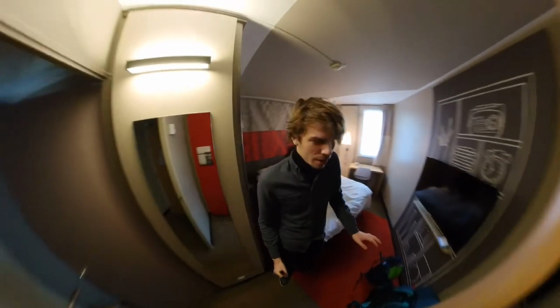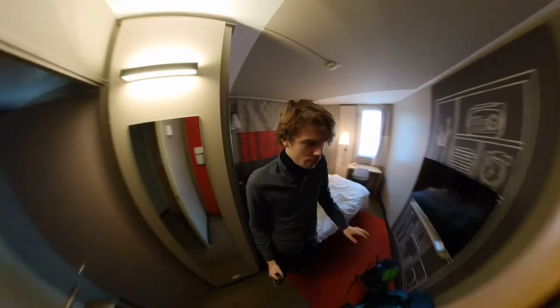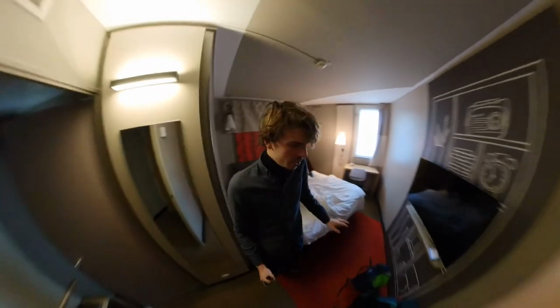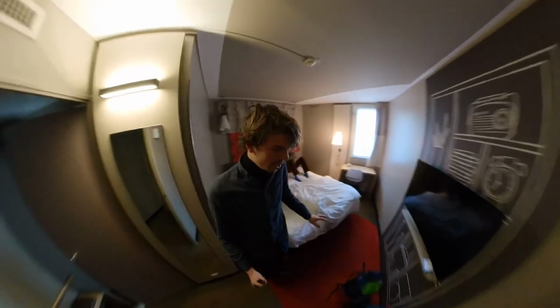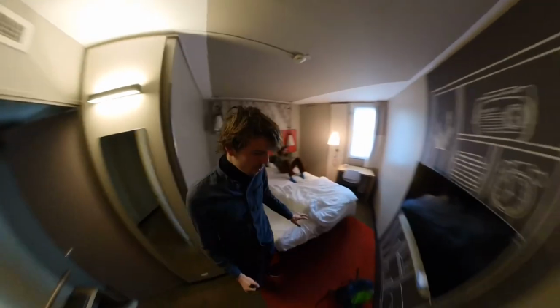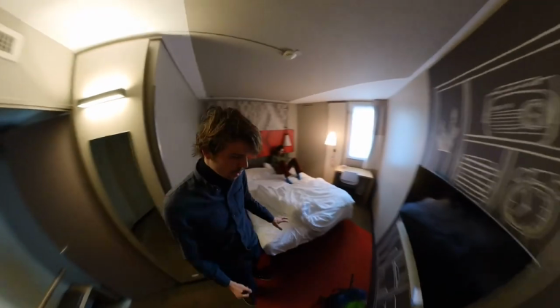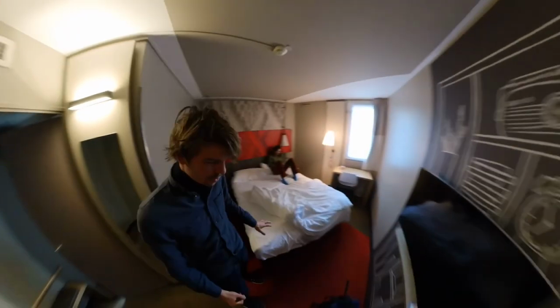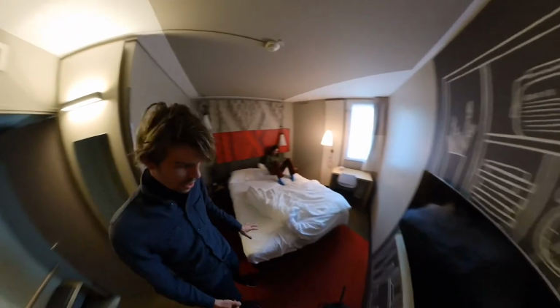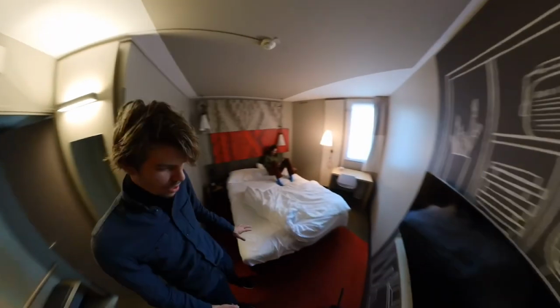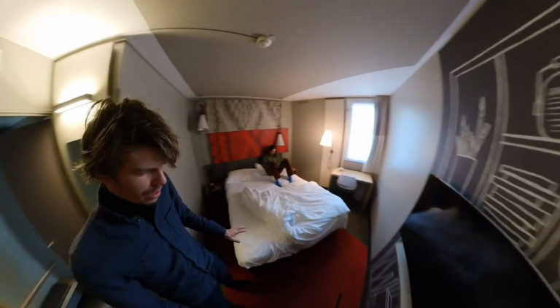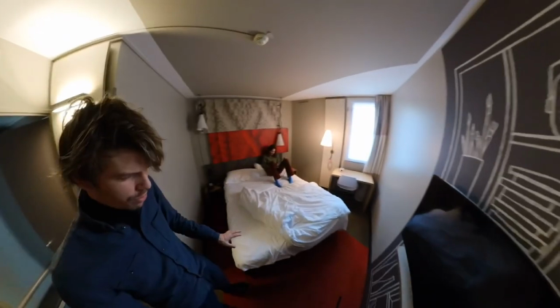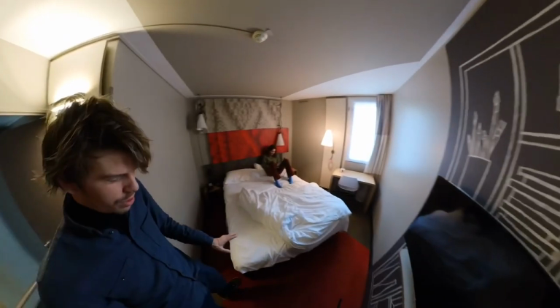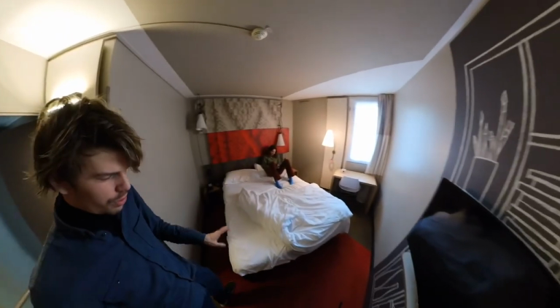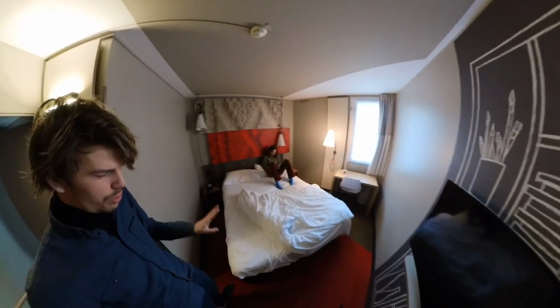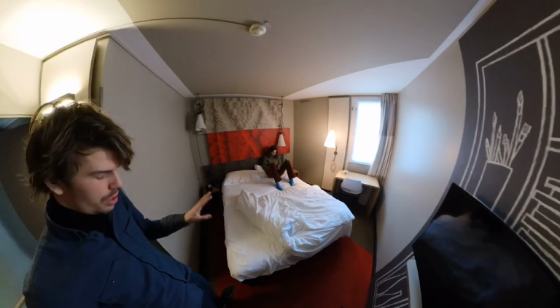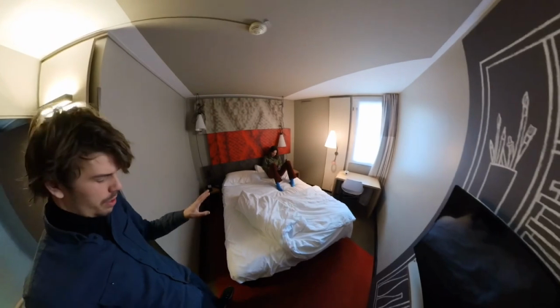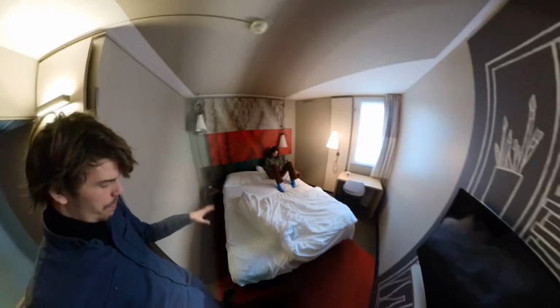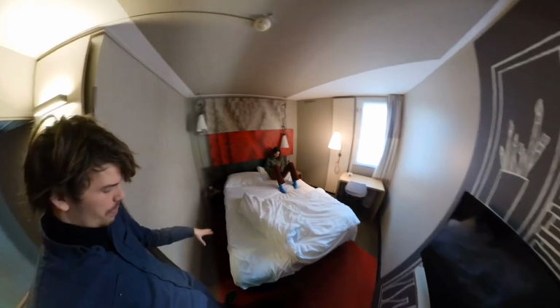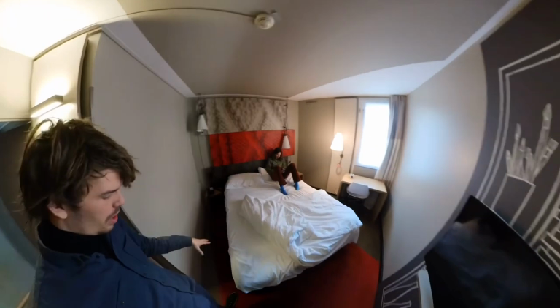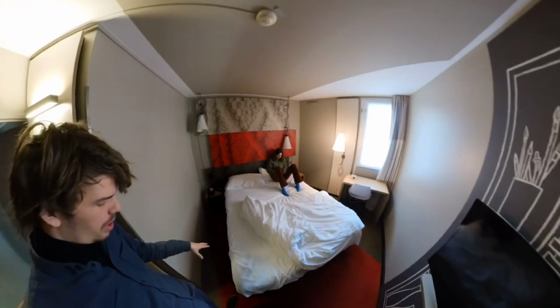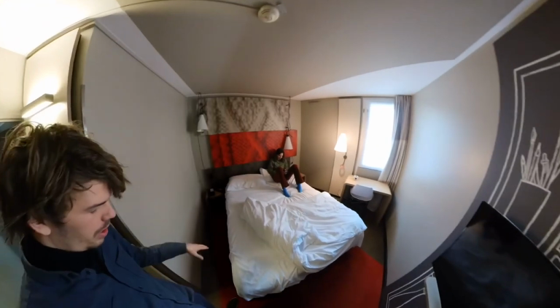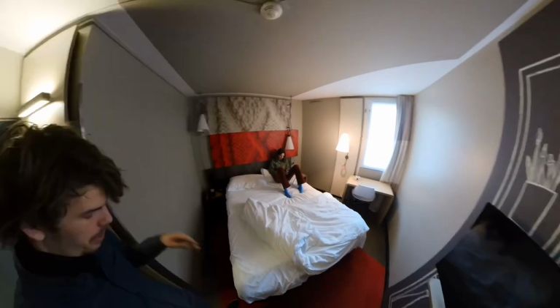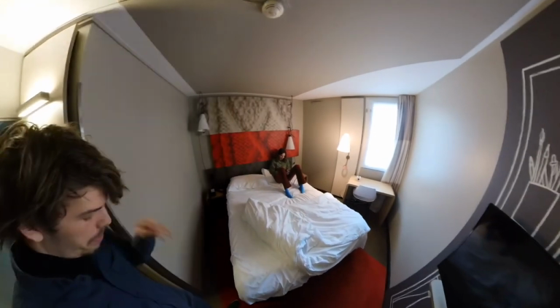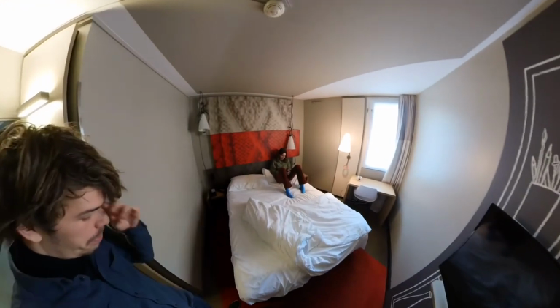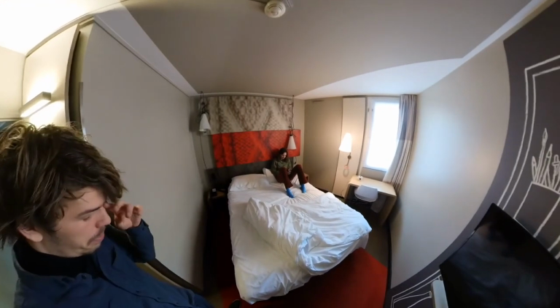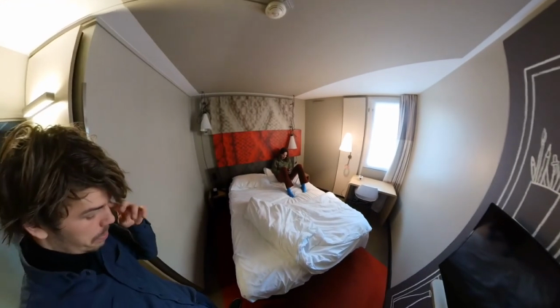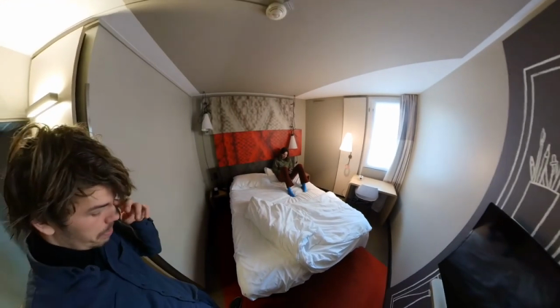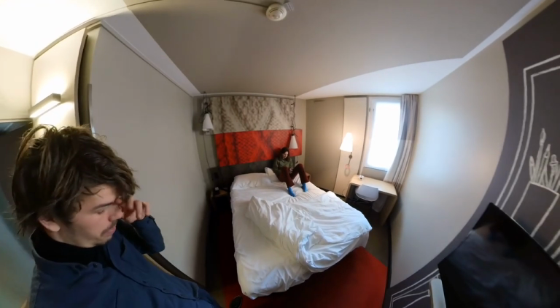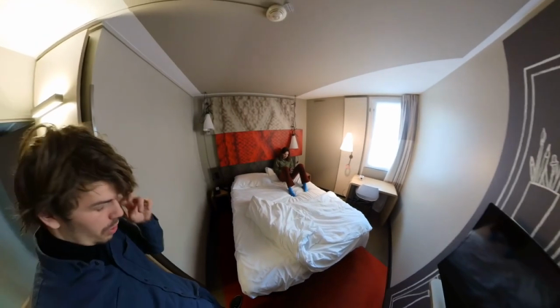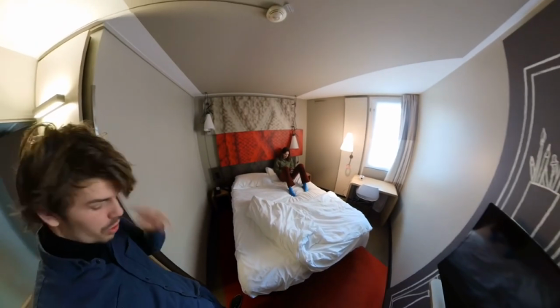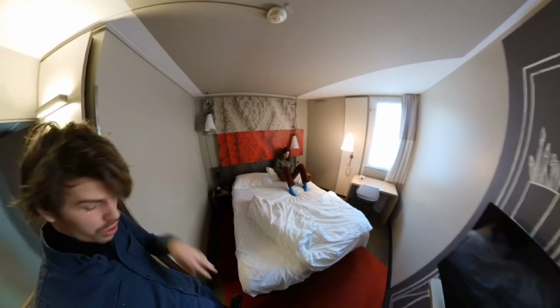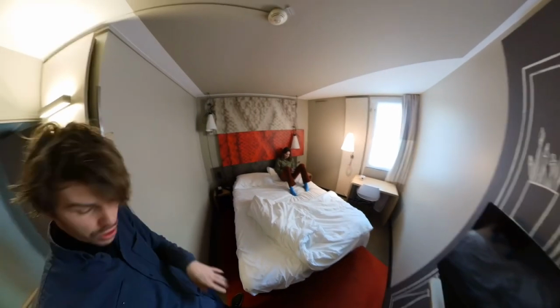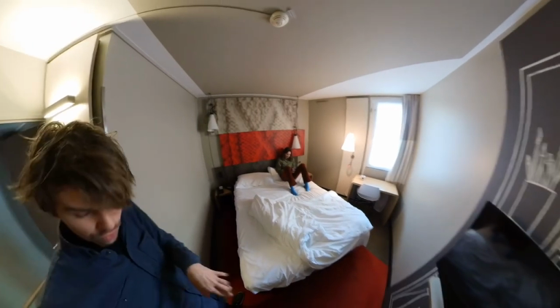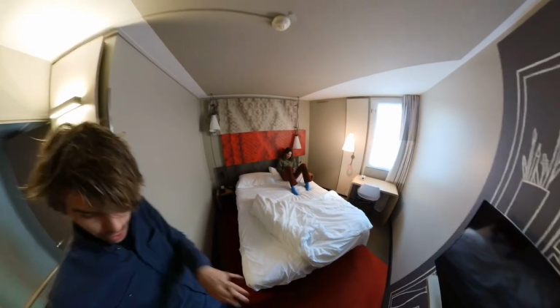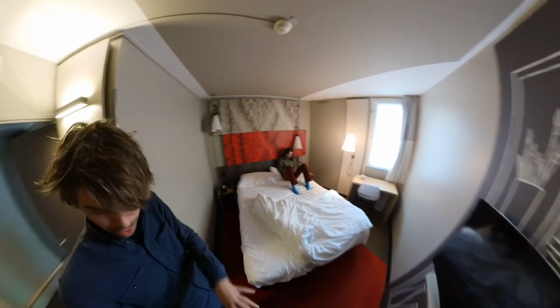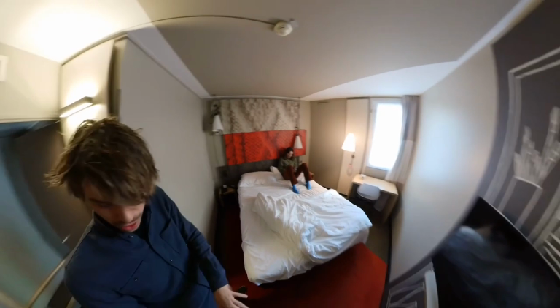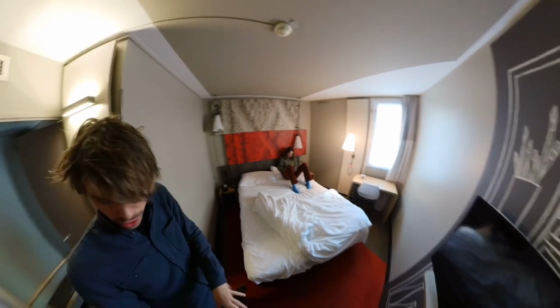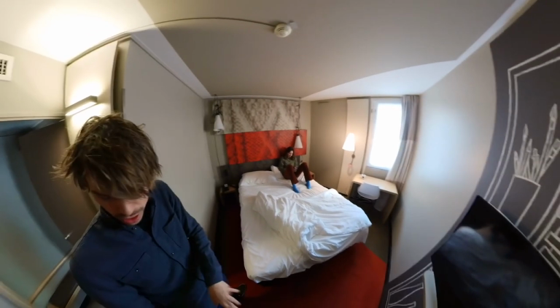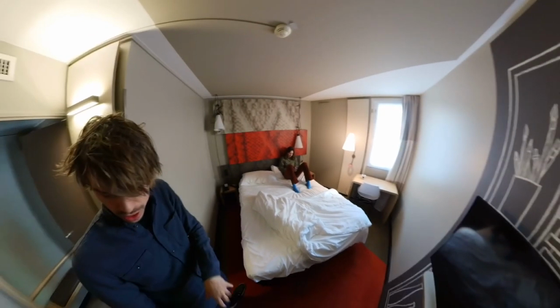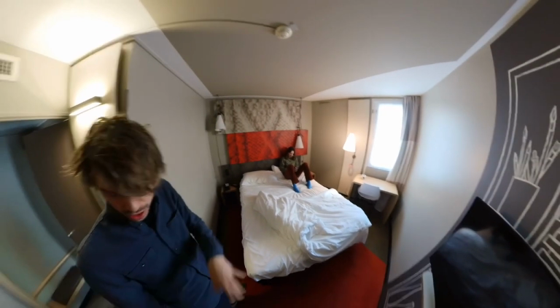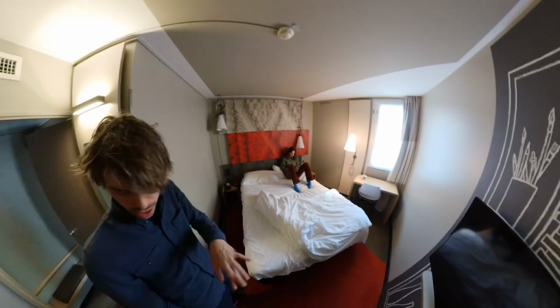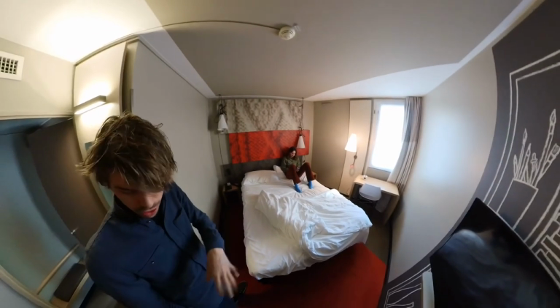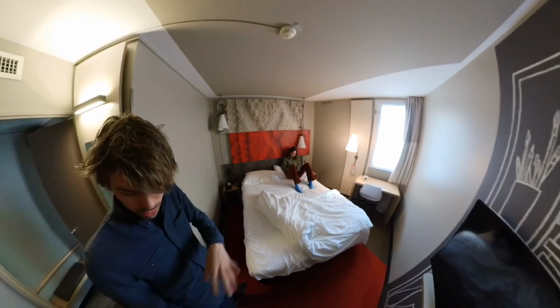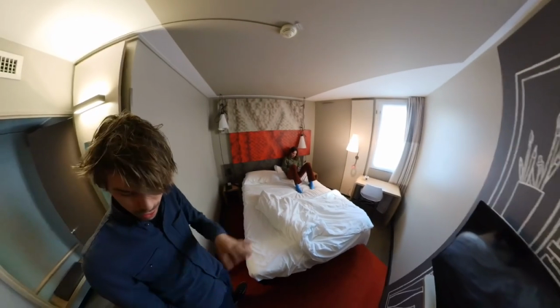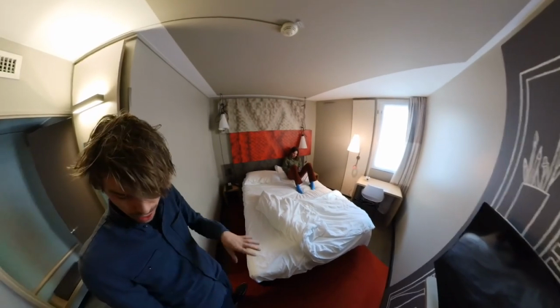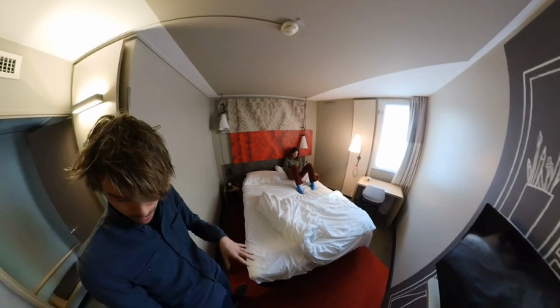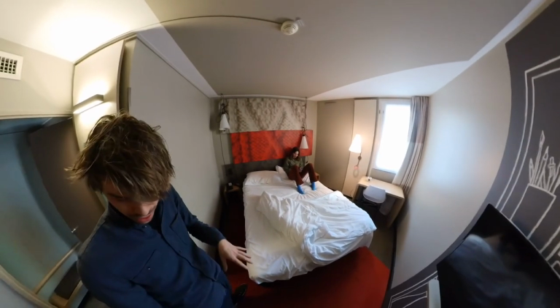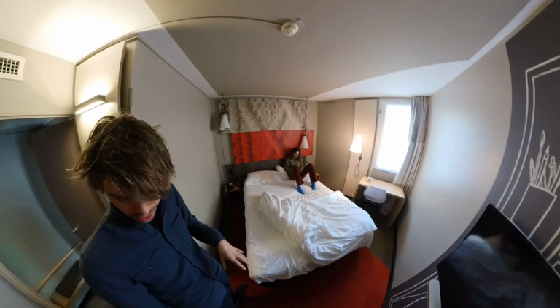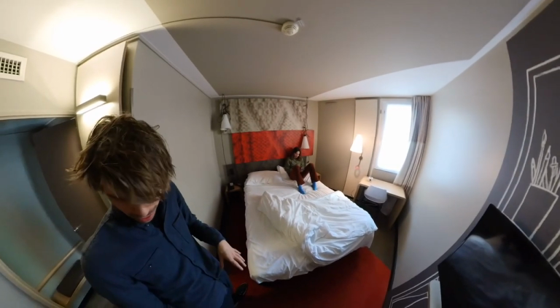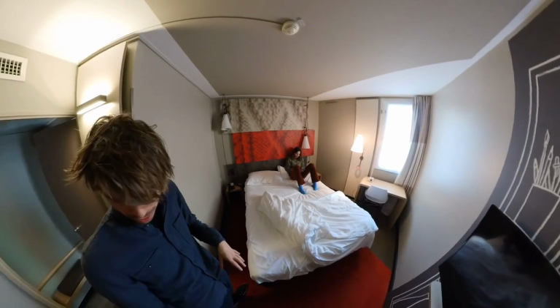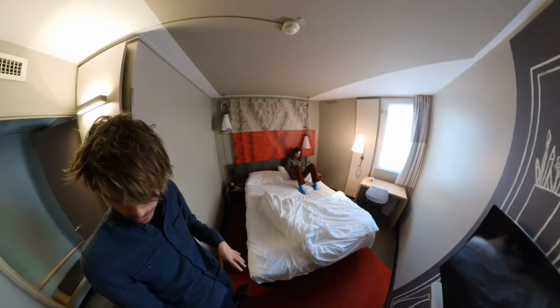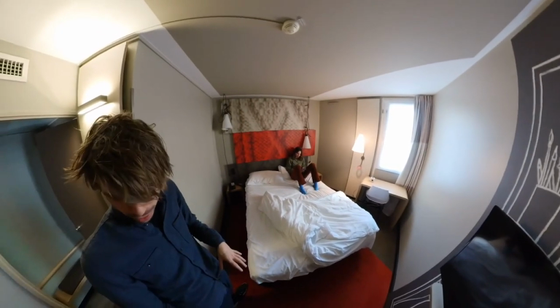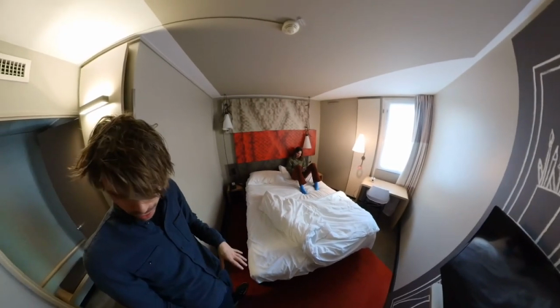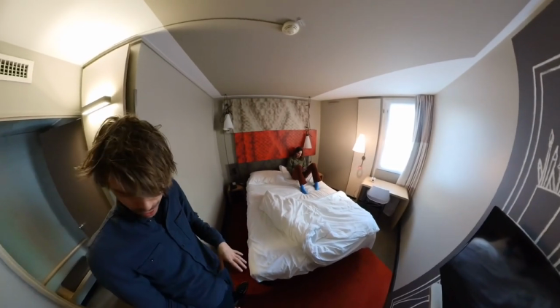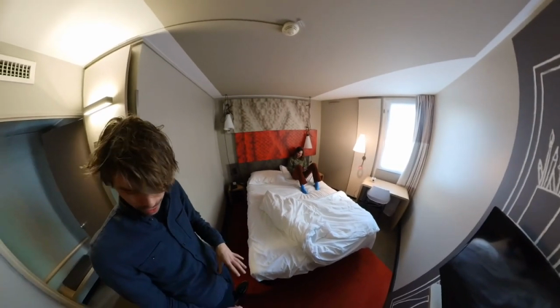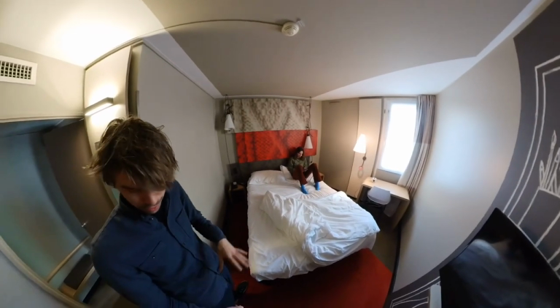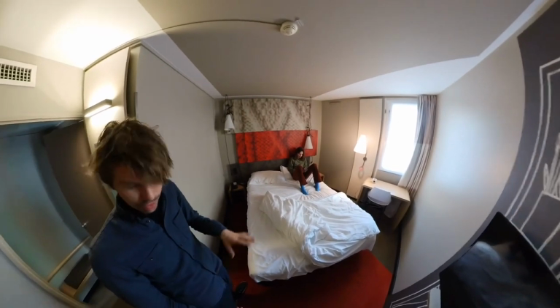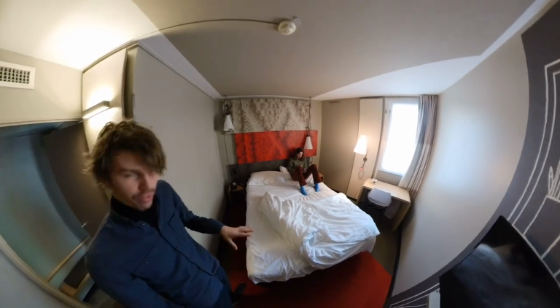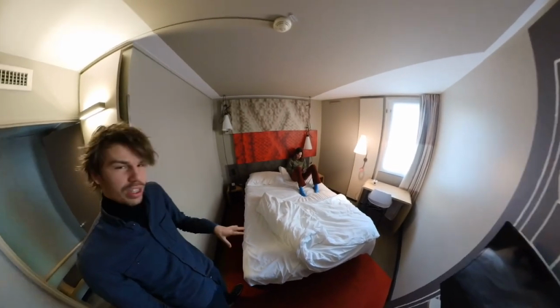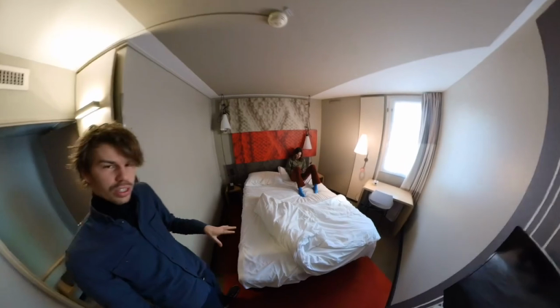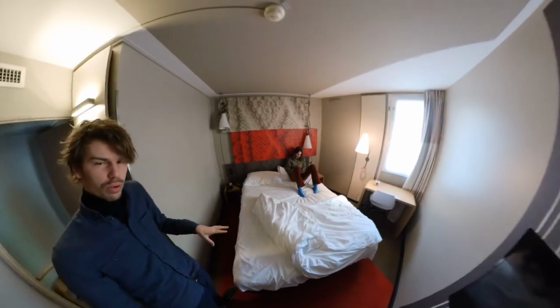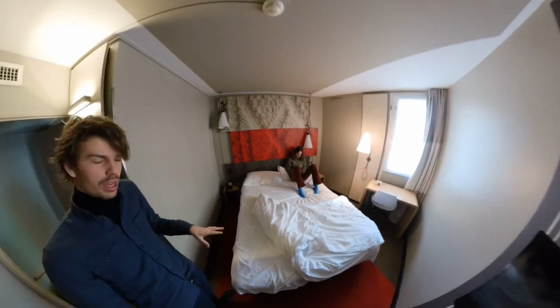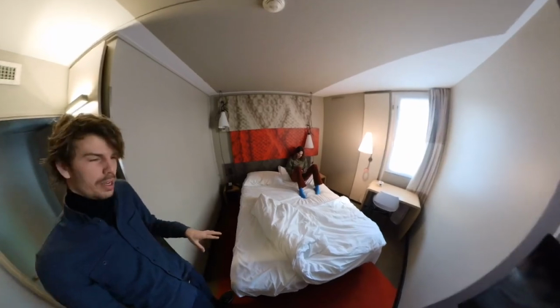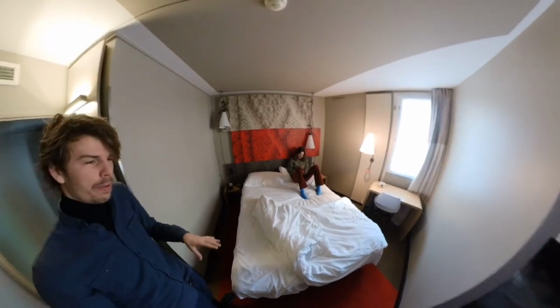We are now going down to the lockers for our luggage, so we will check out if that's okay.